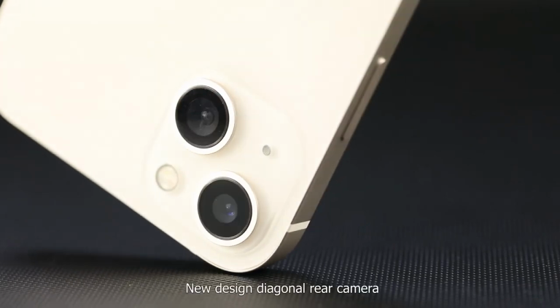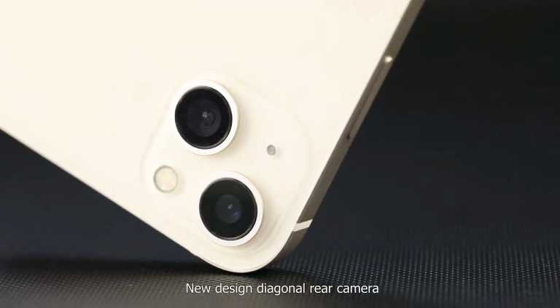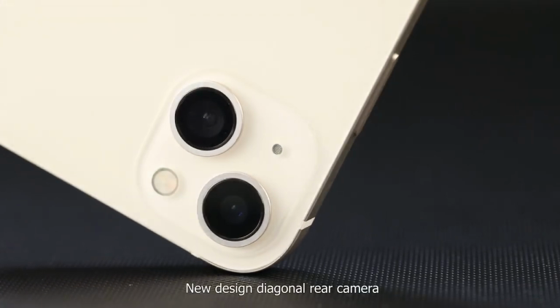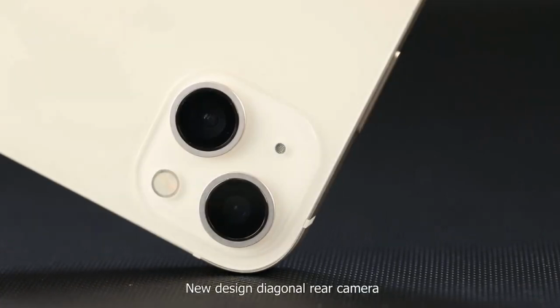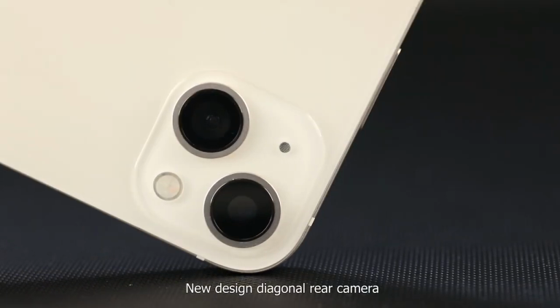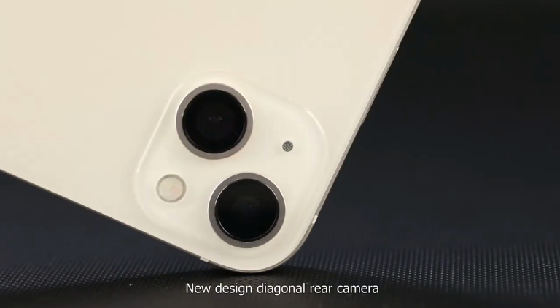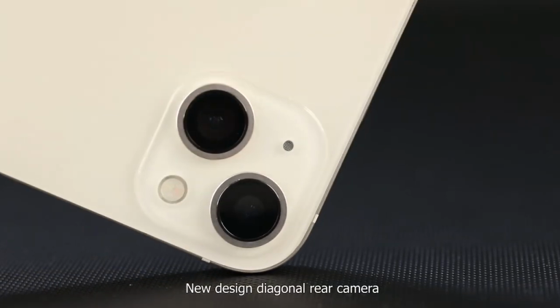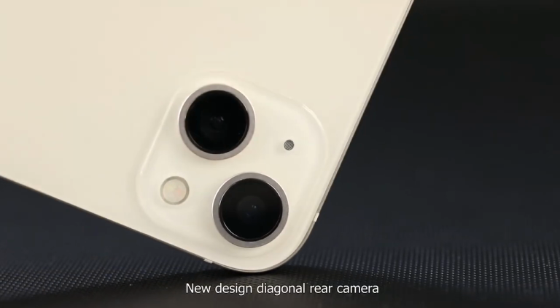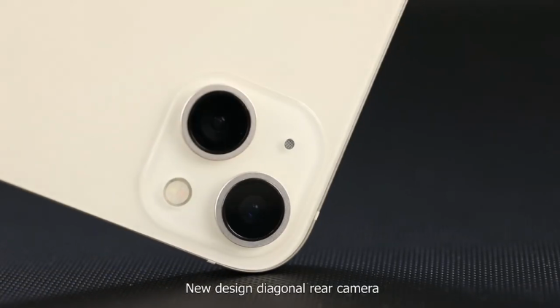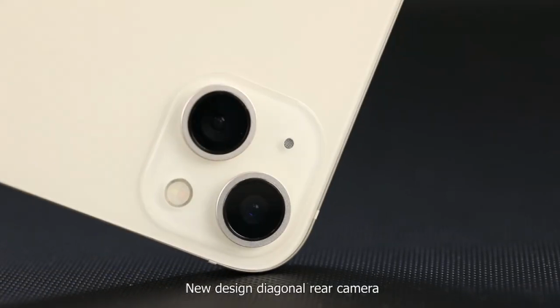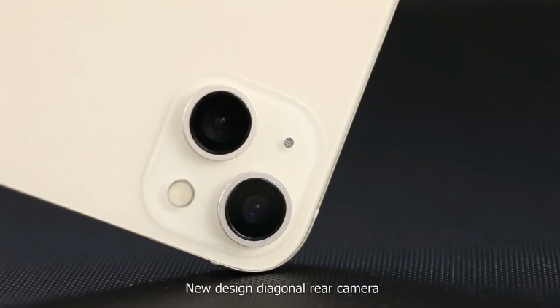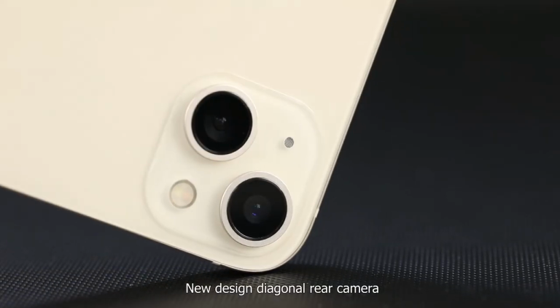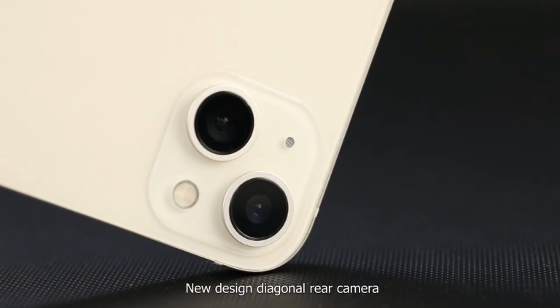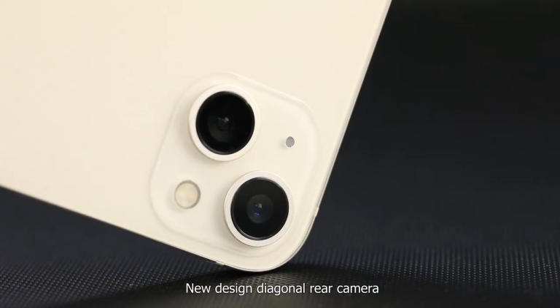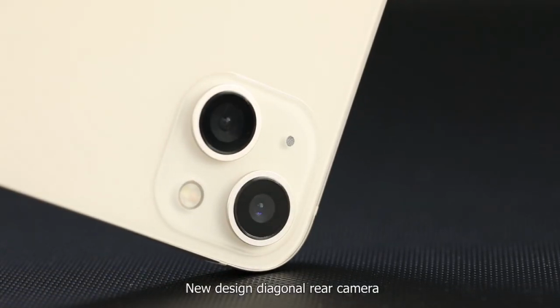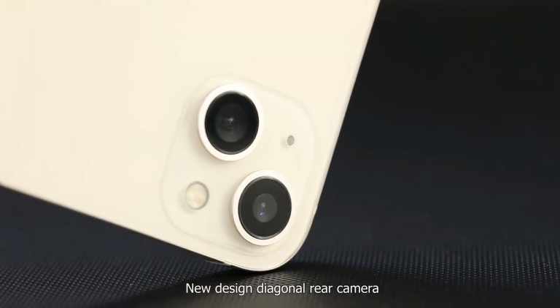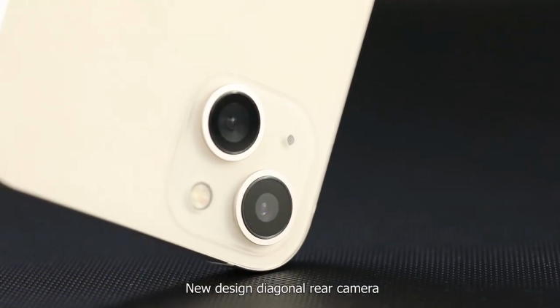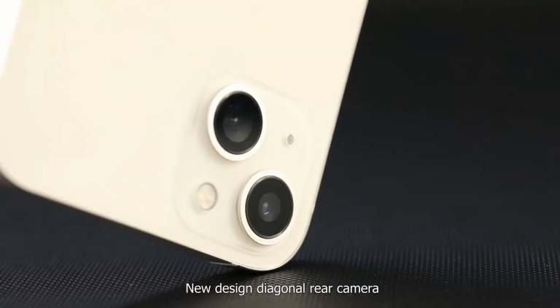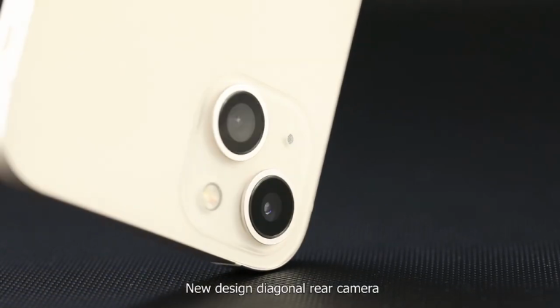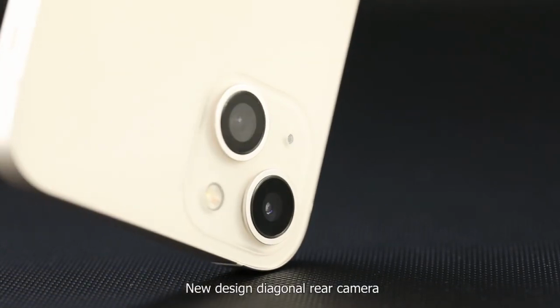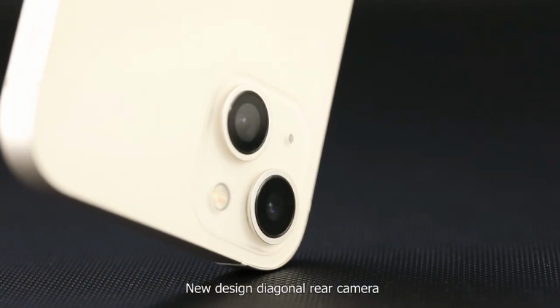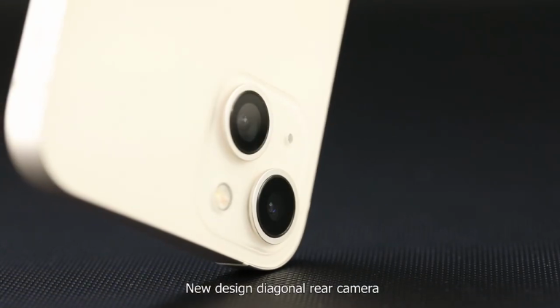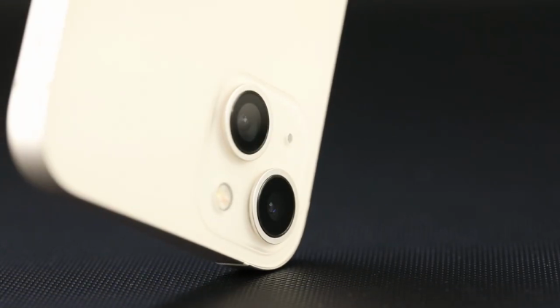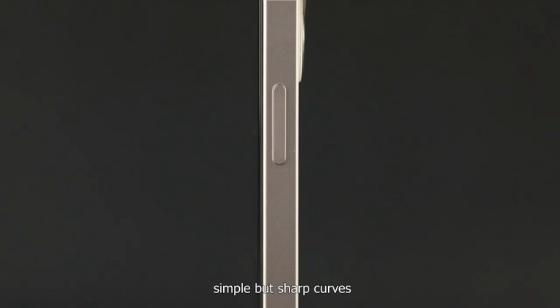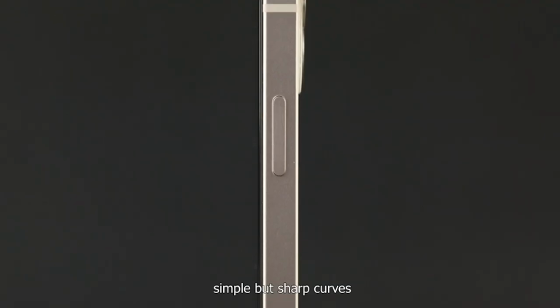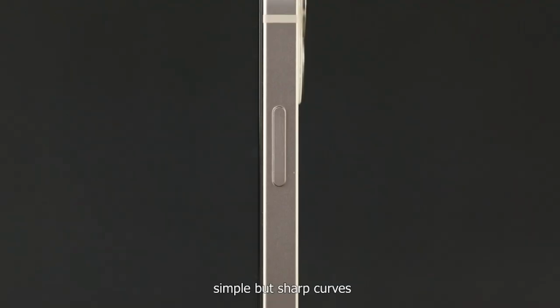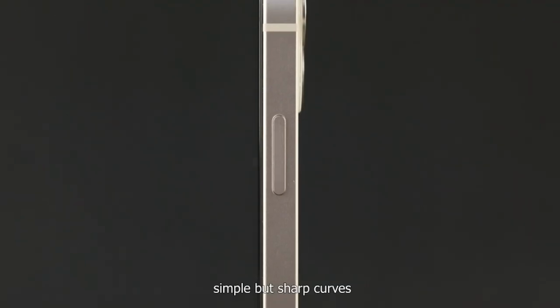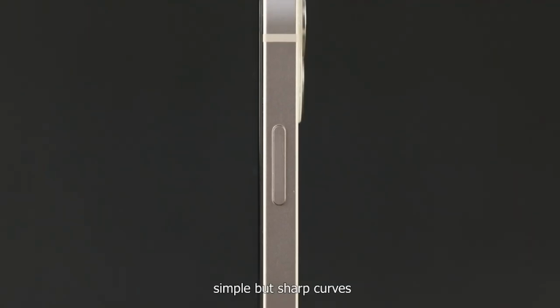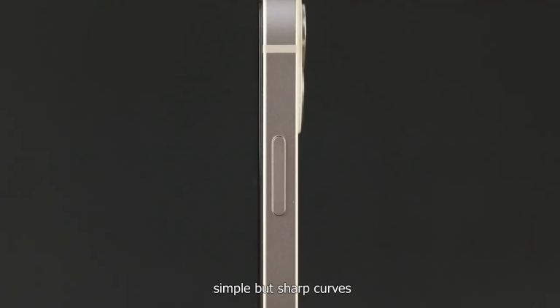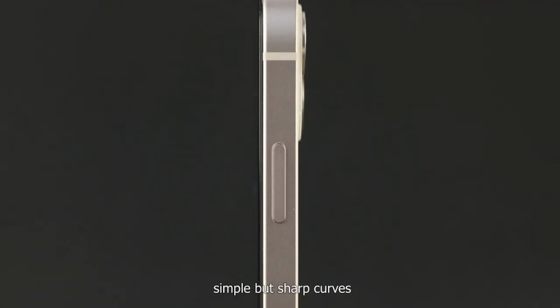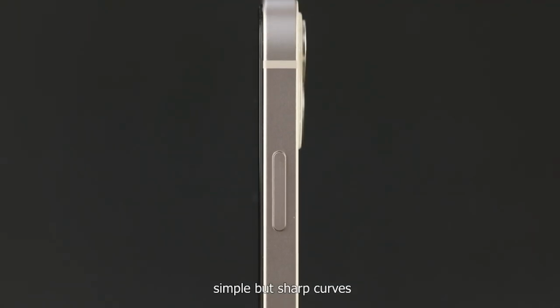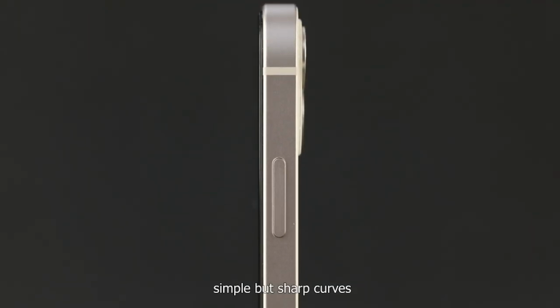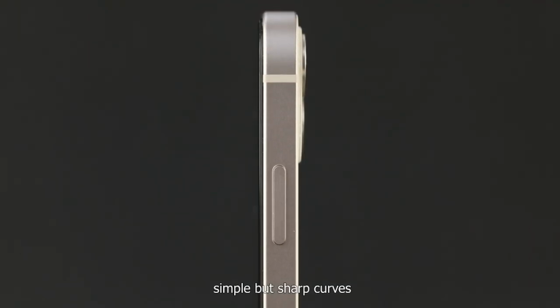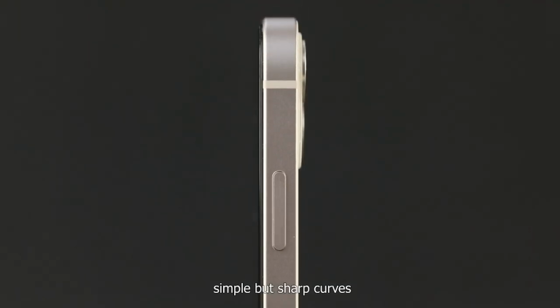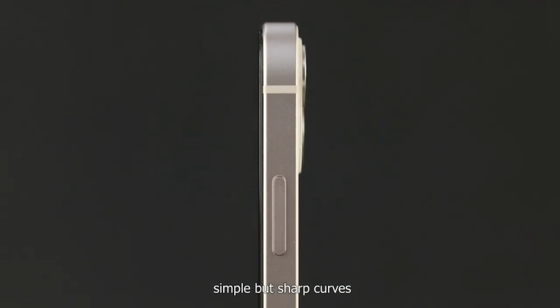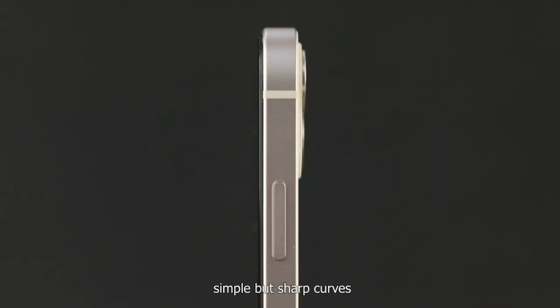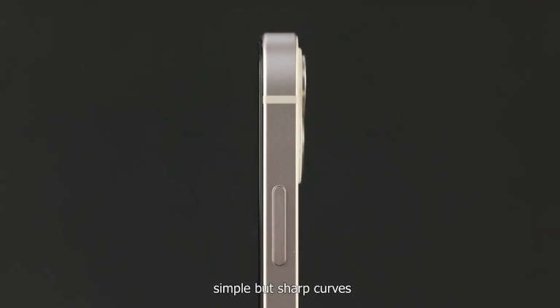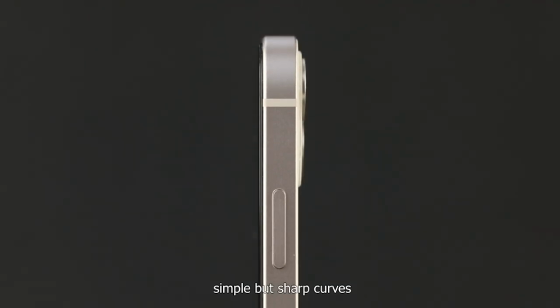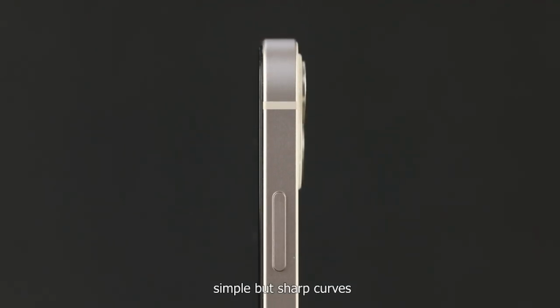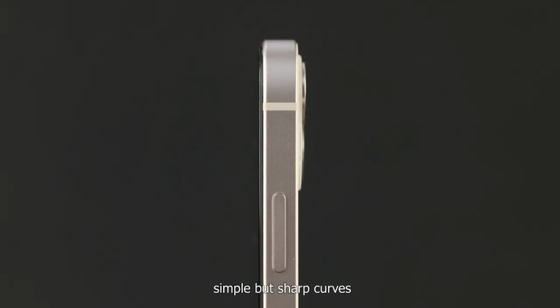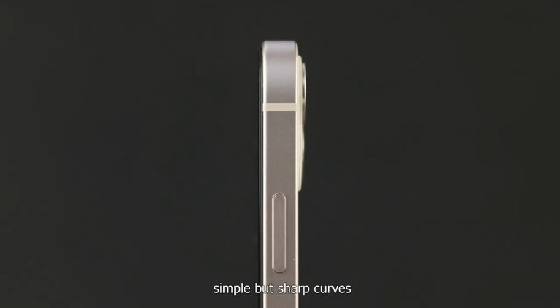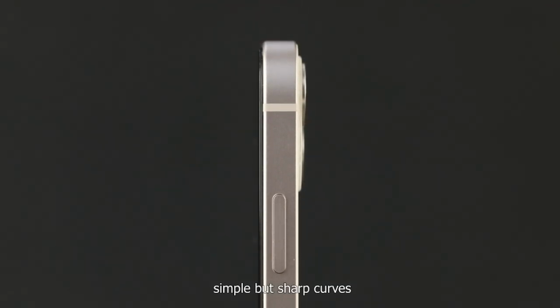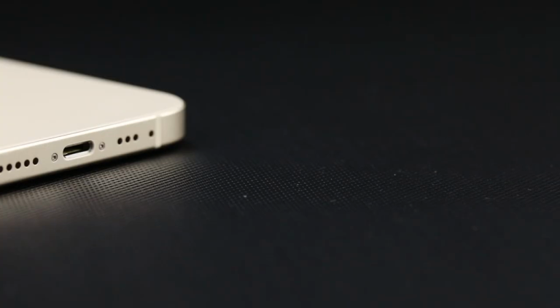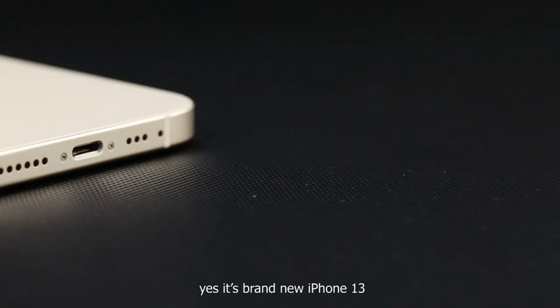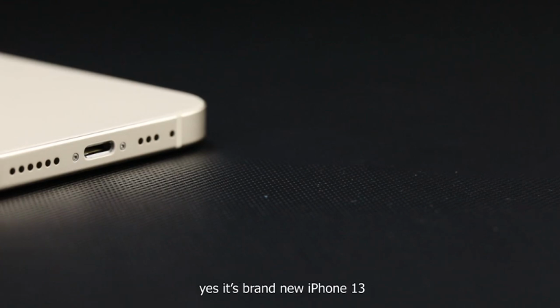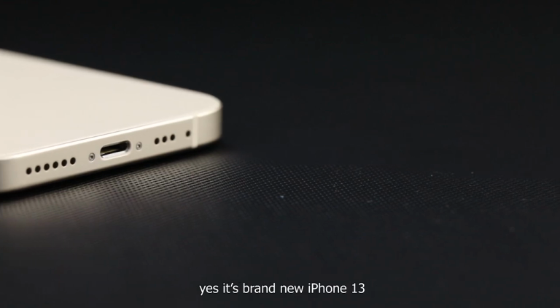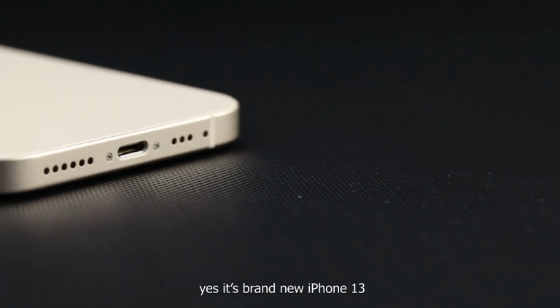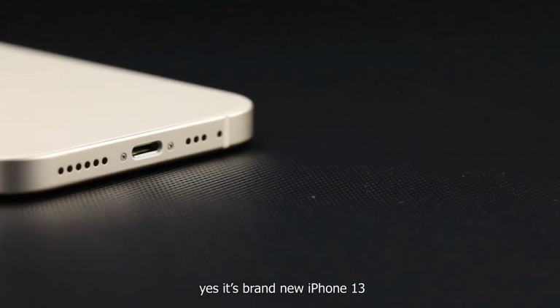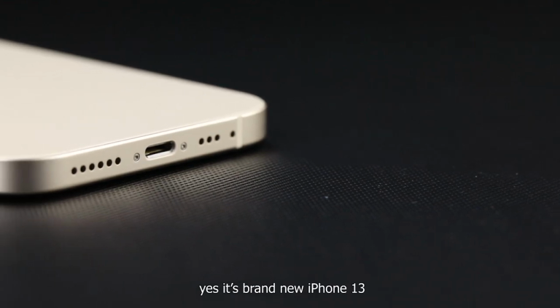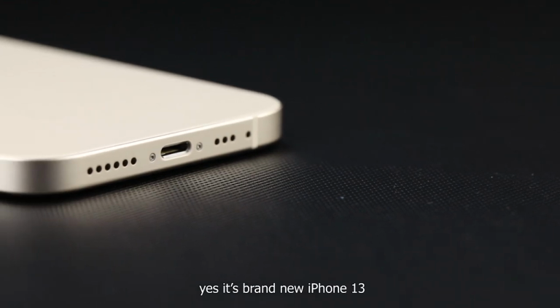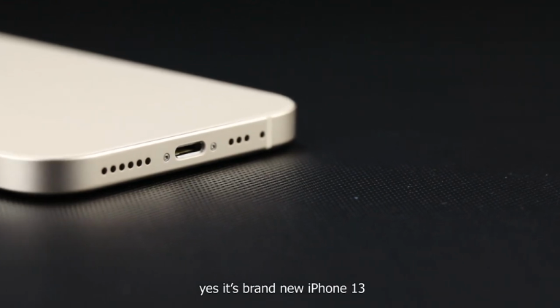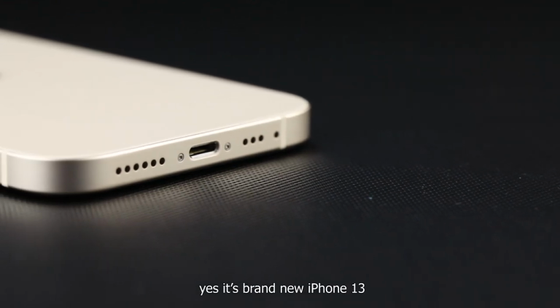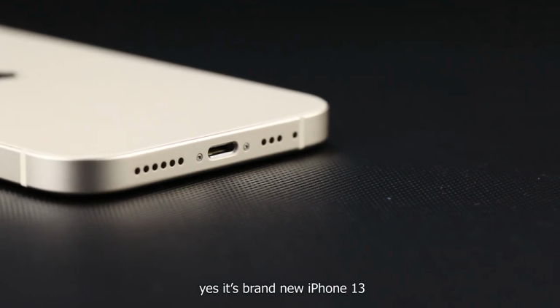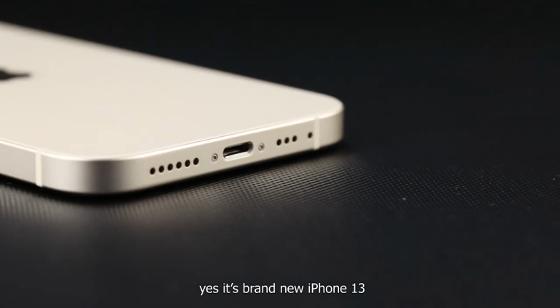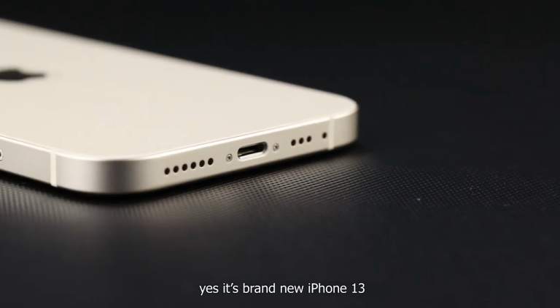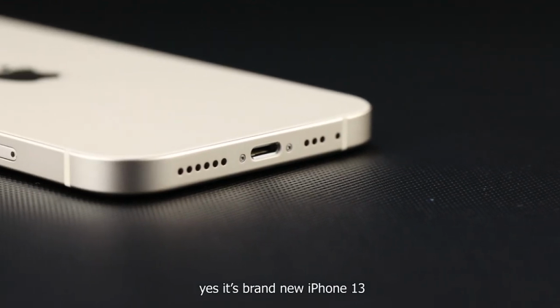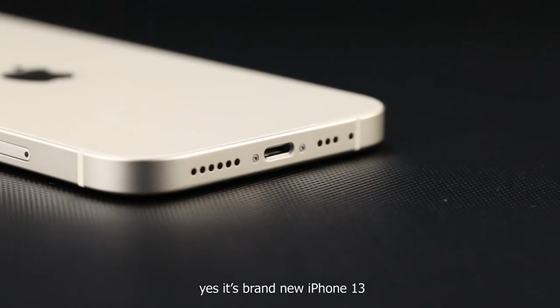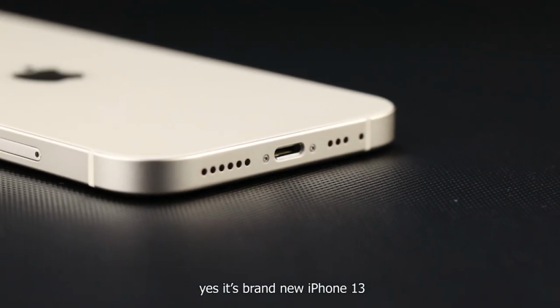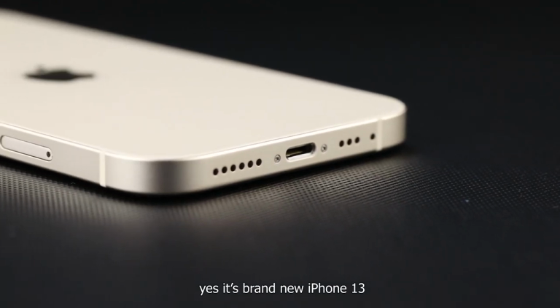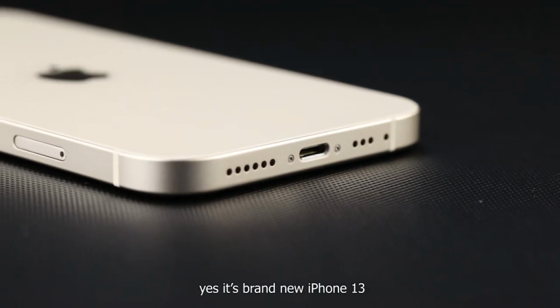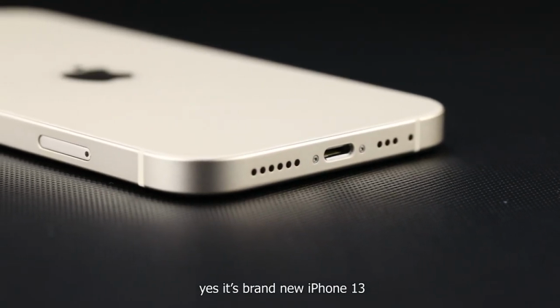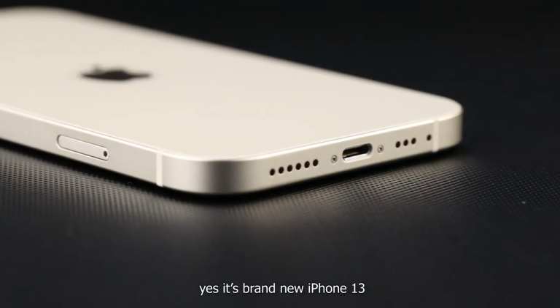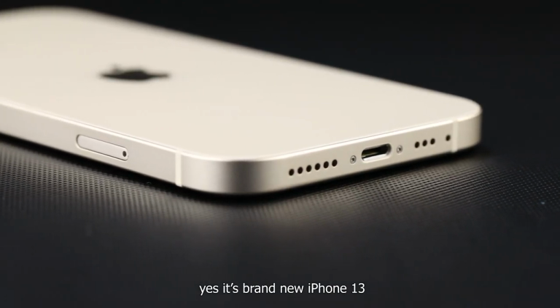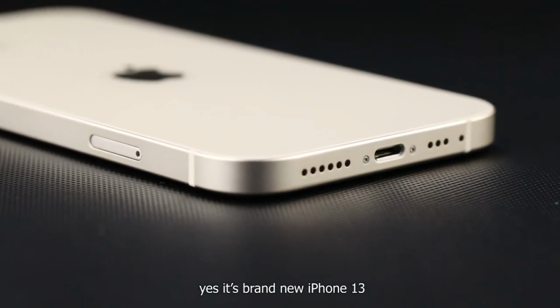New design diagonal rear camera, simple but sharp curves — yes, it's a brand new iPhone 13.